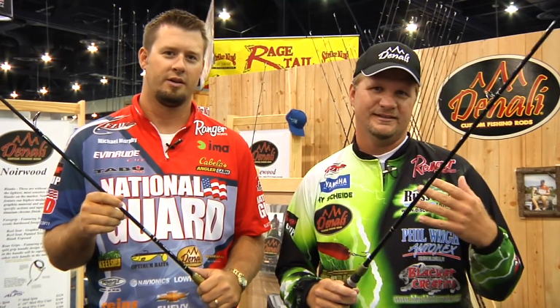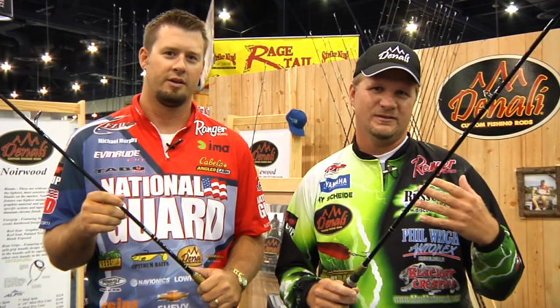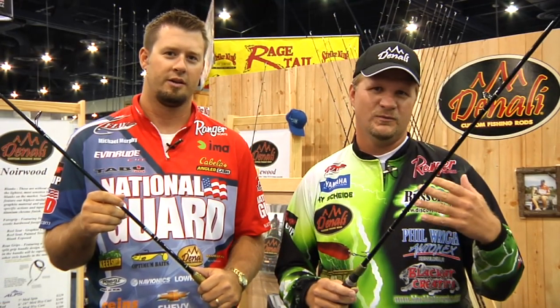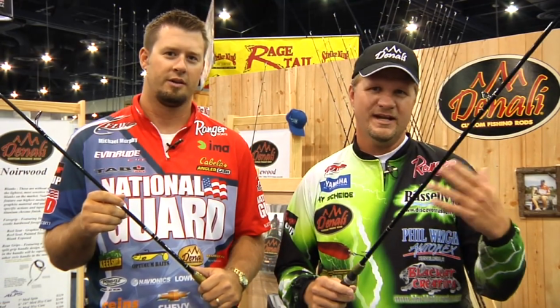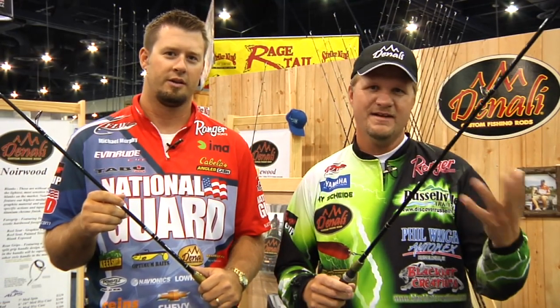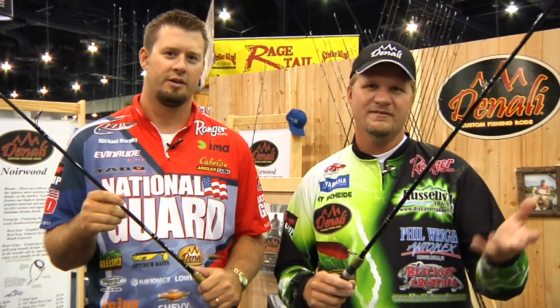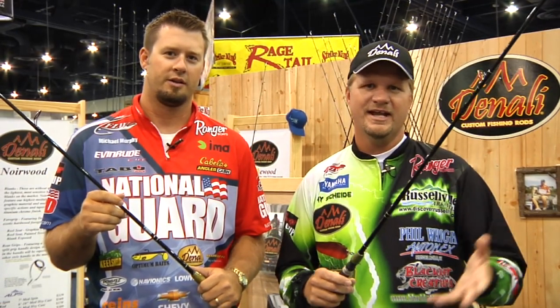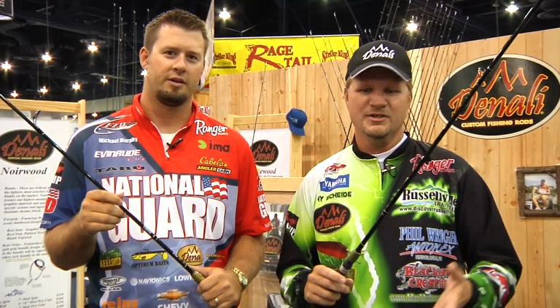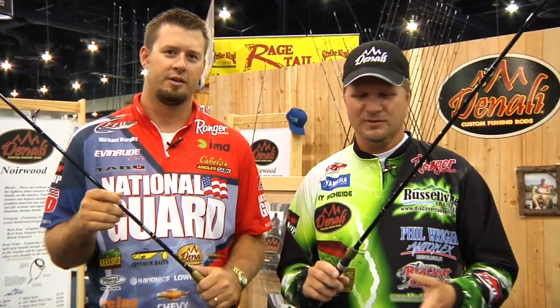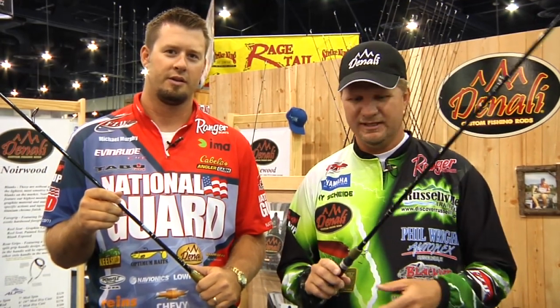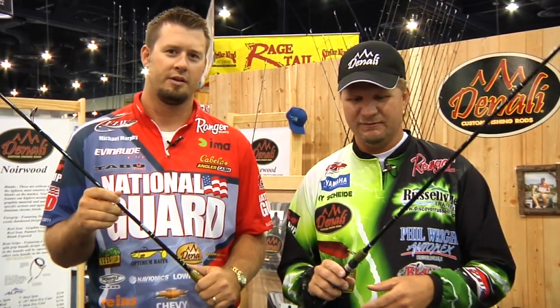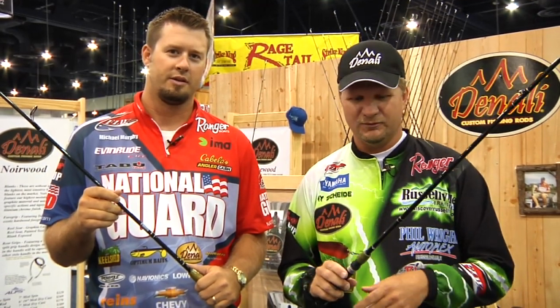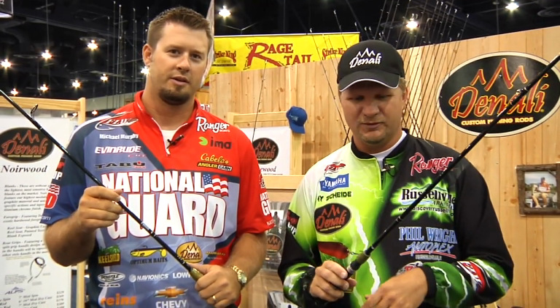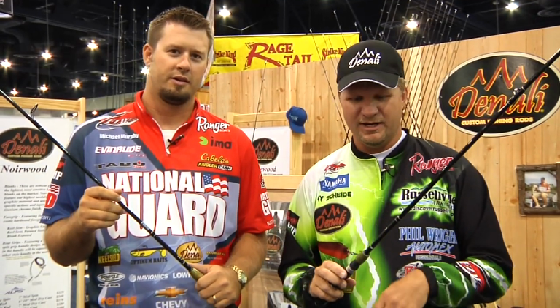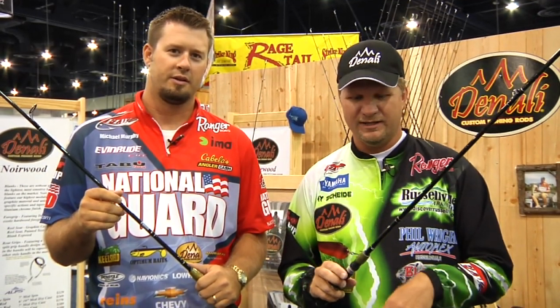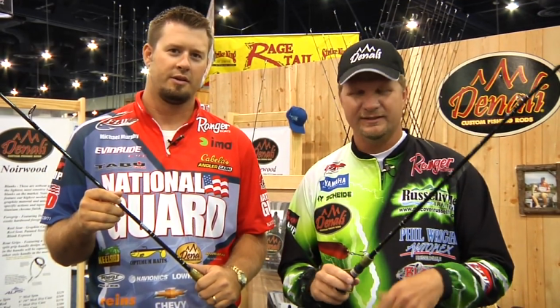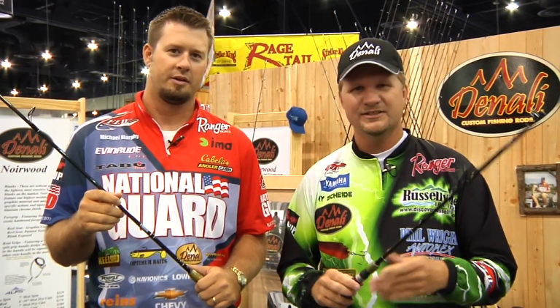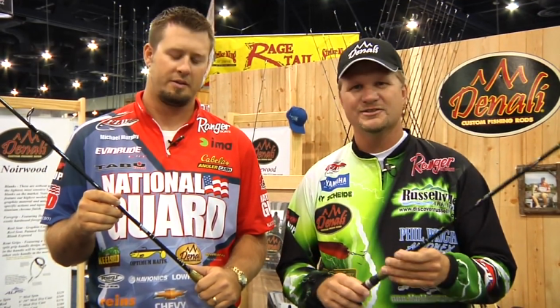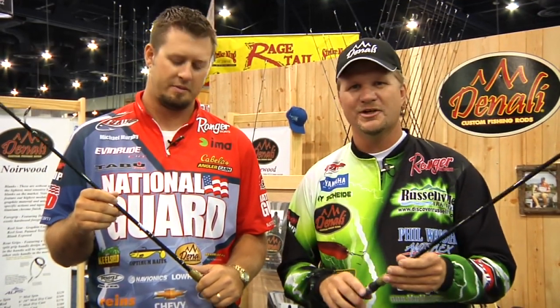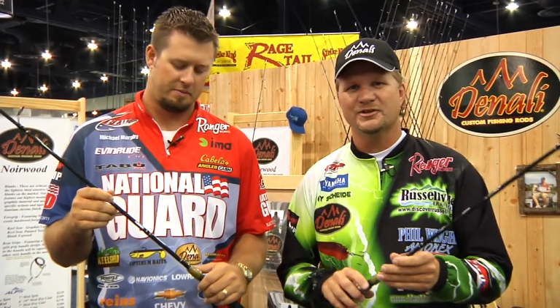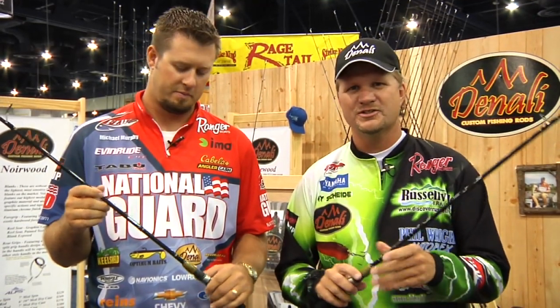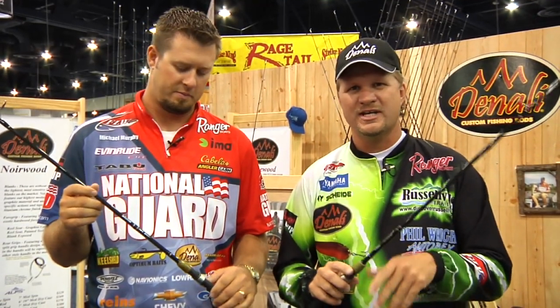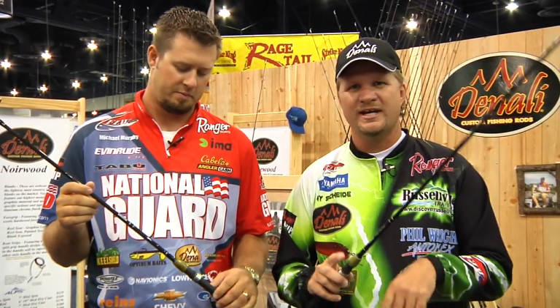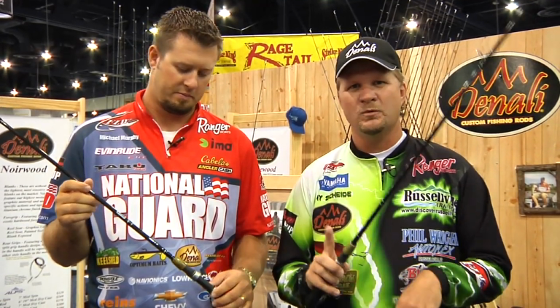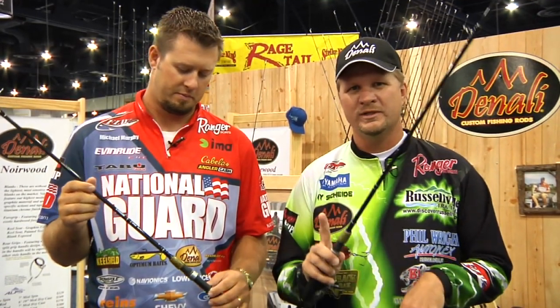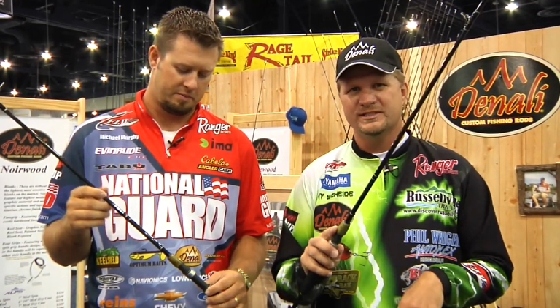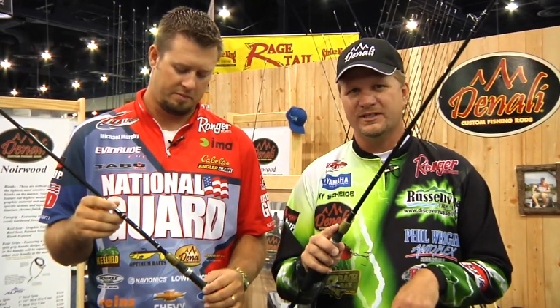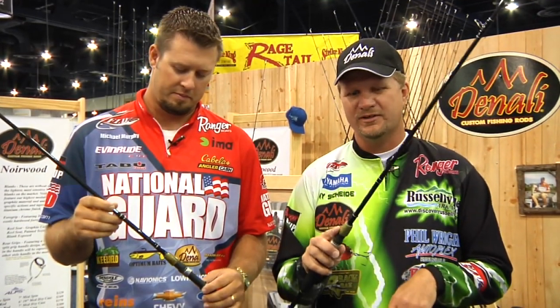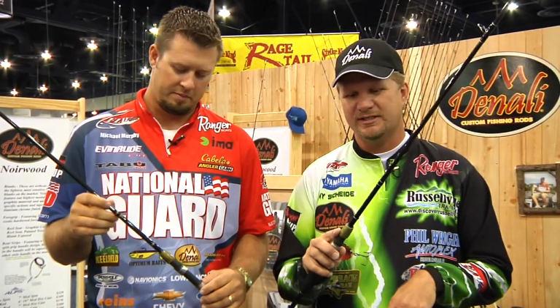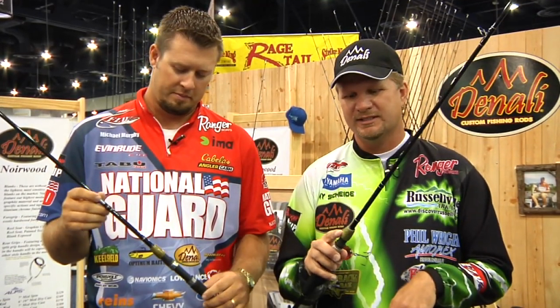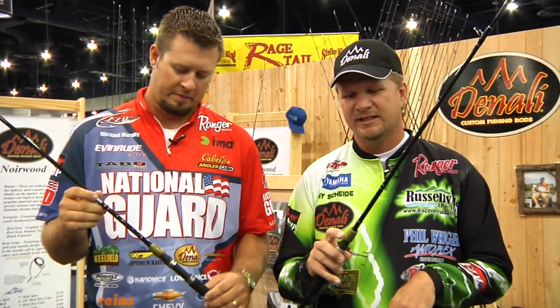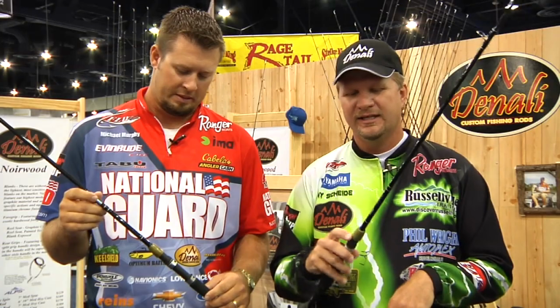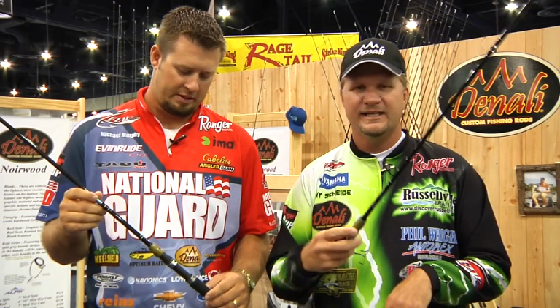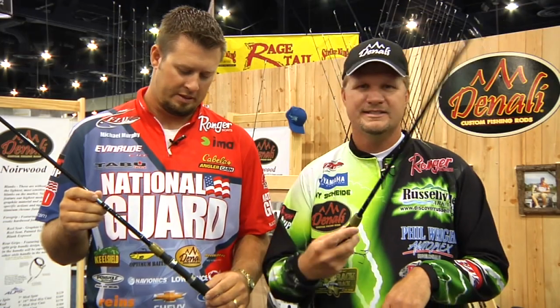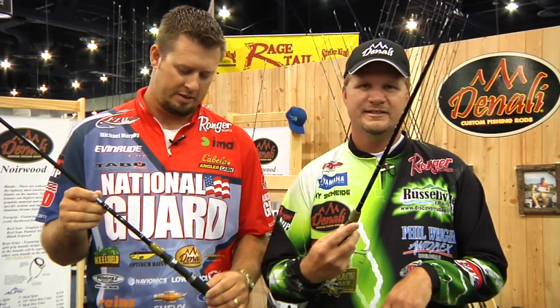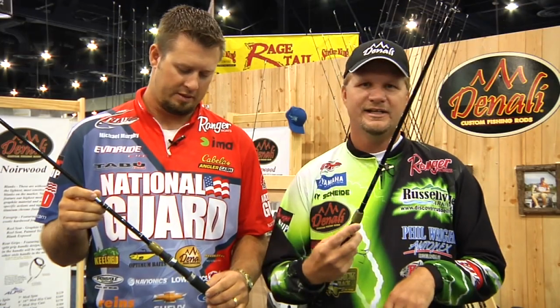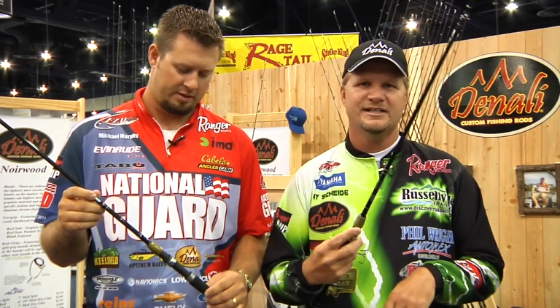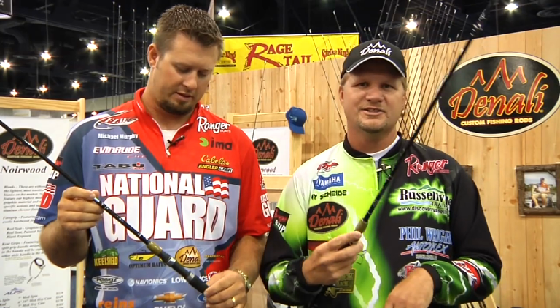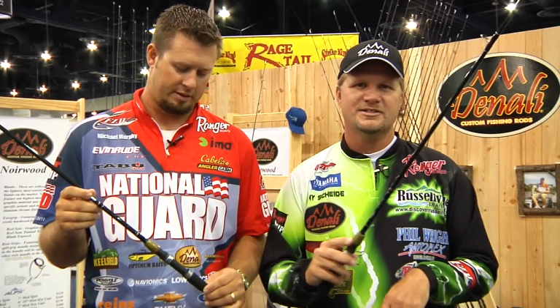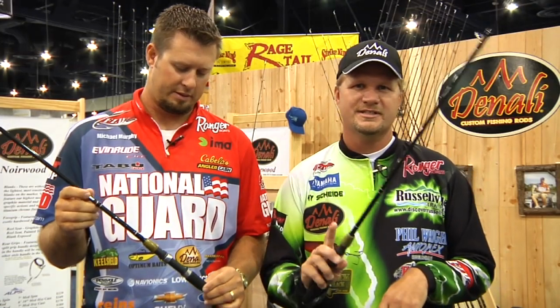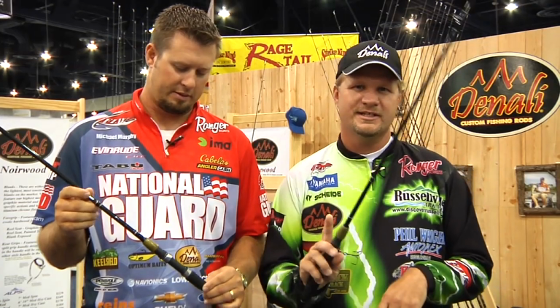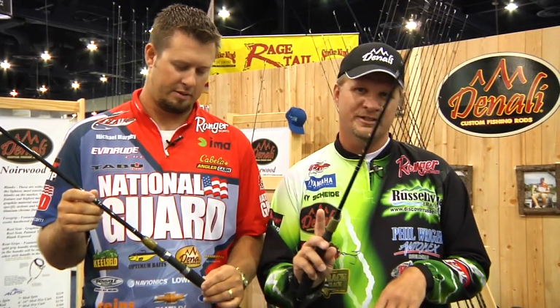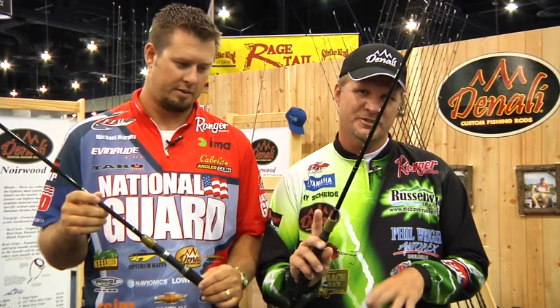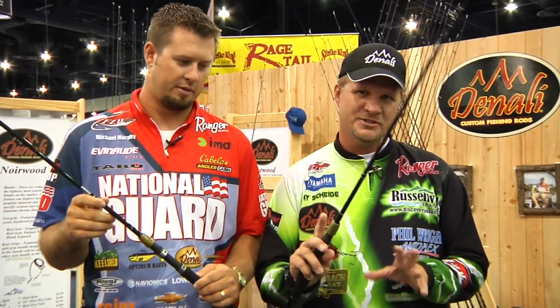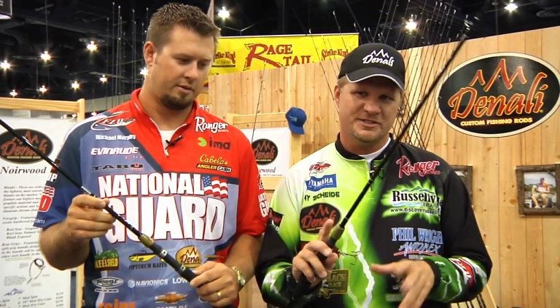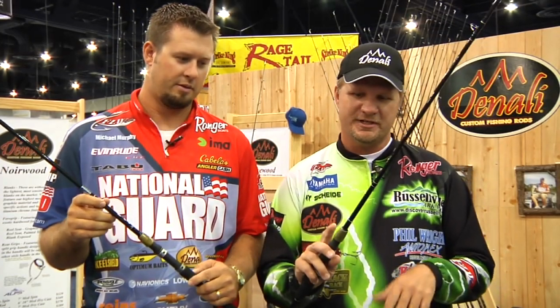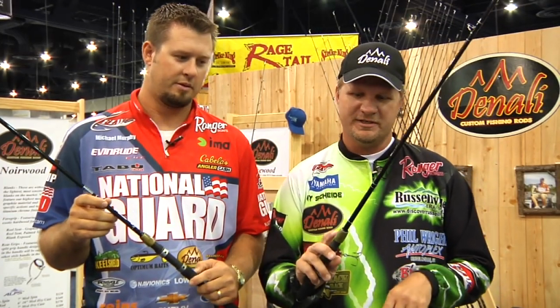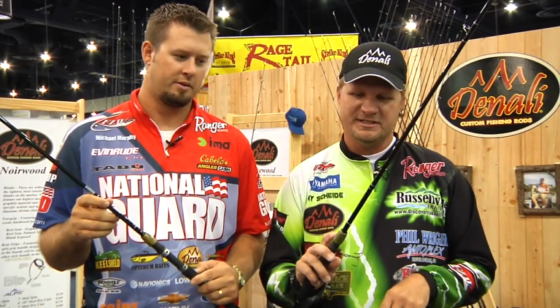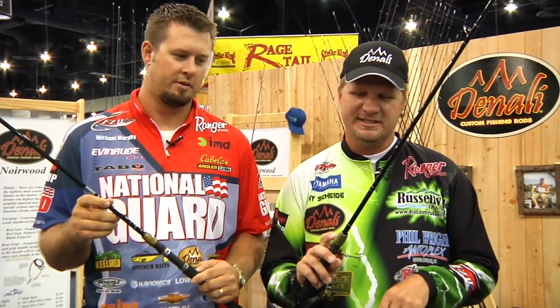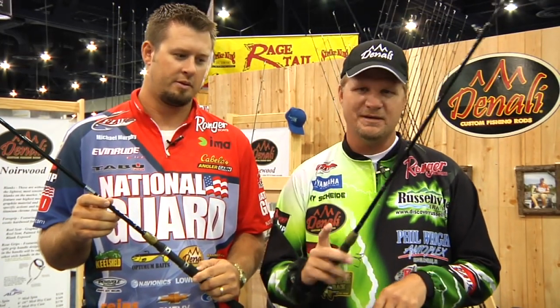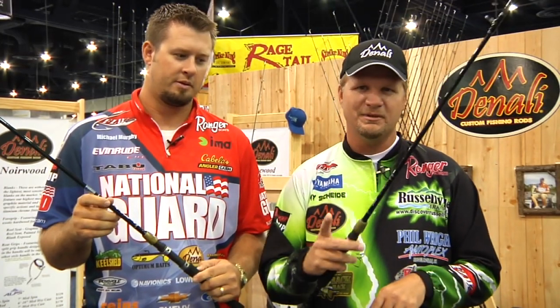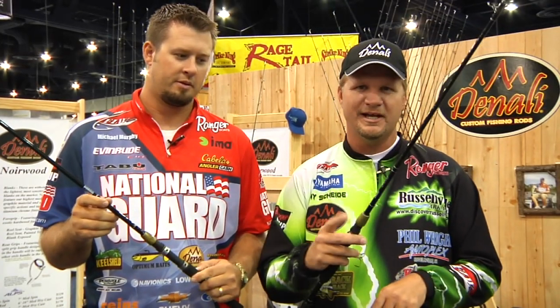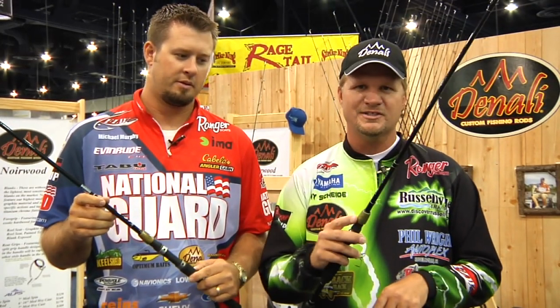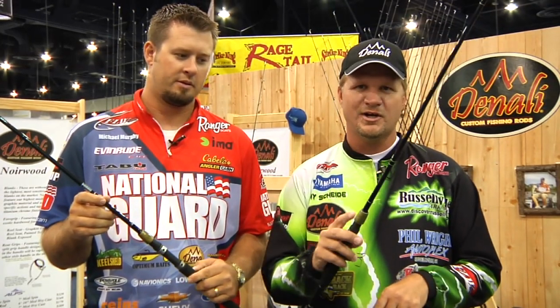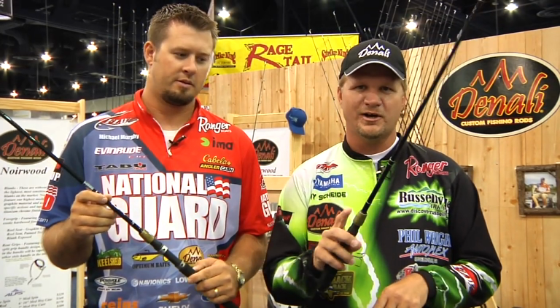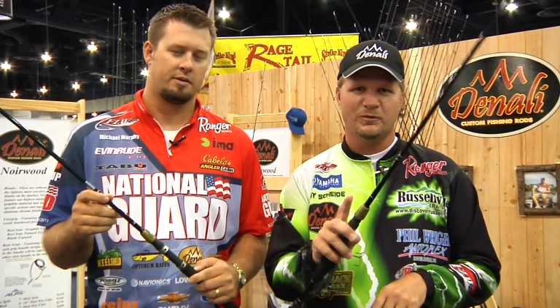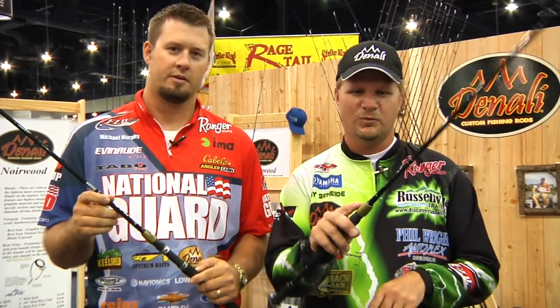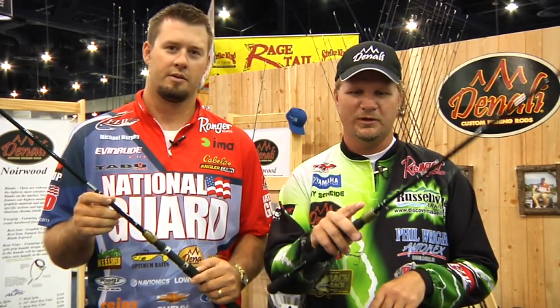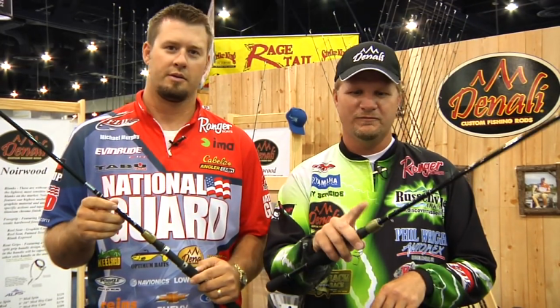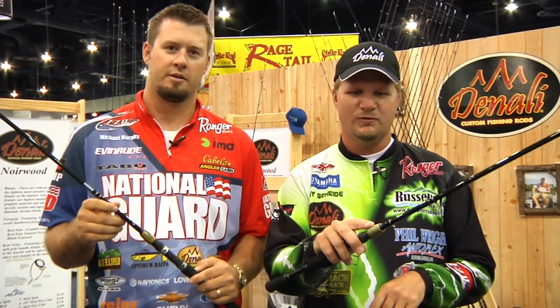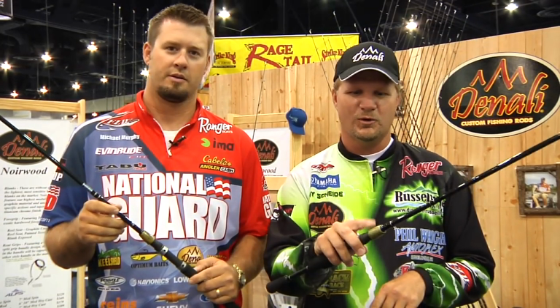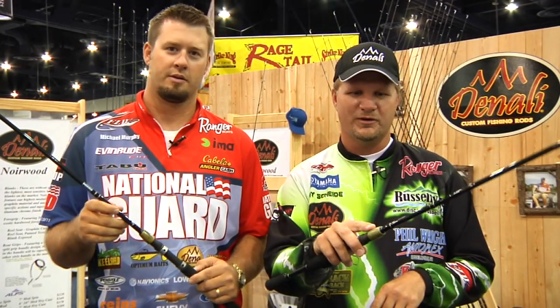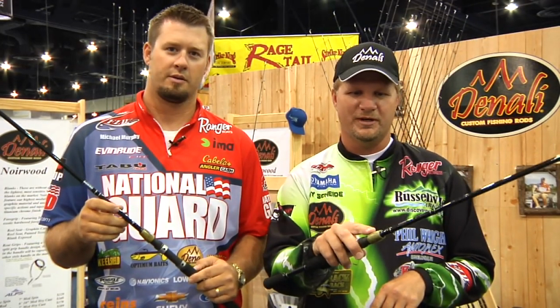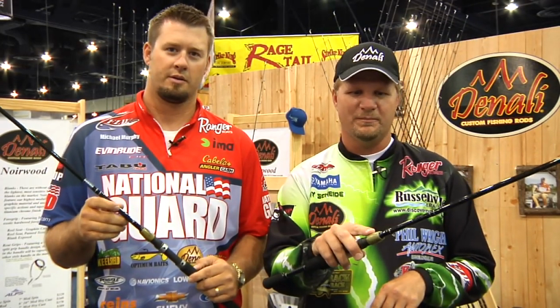We have an entry level rod called the Jade Wood Series. It still has our Signature Series Stabilized Hard Wood Foregrip.